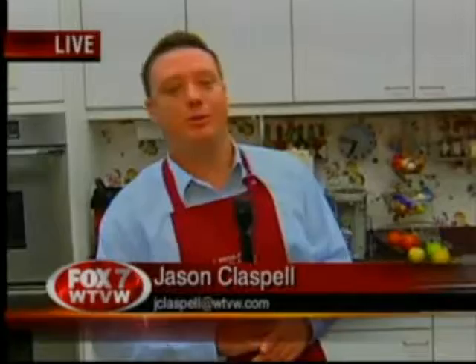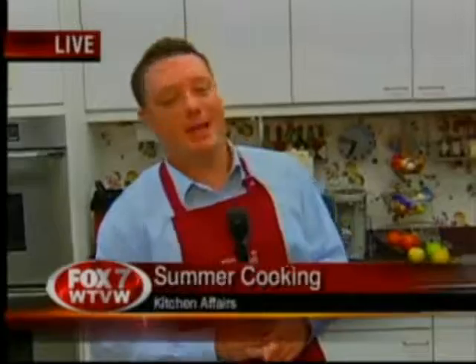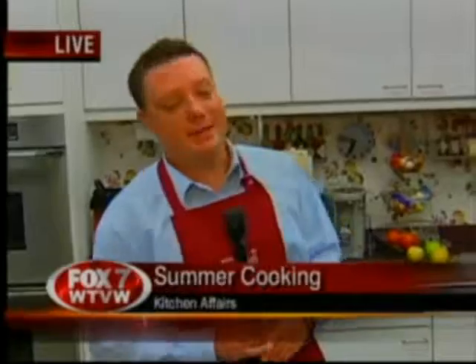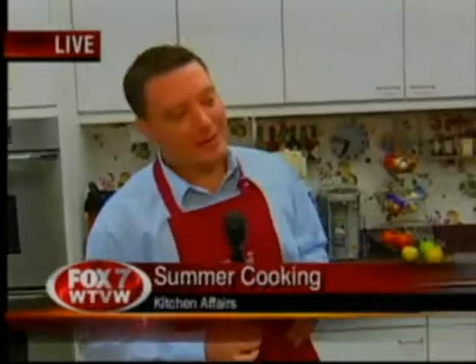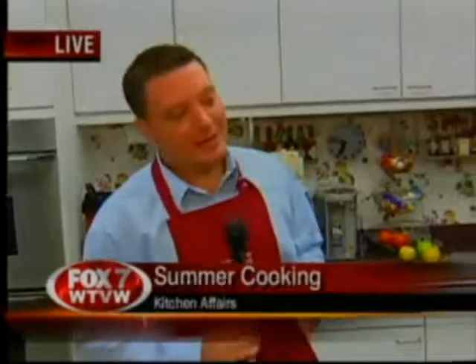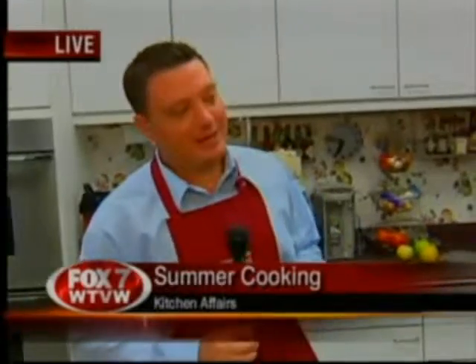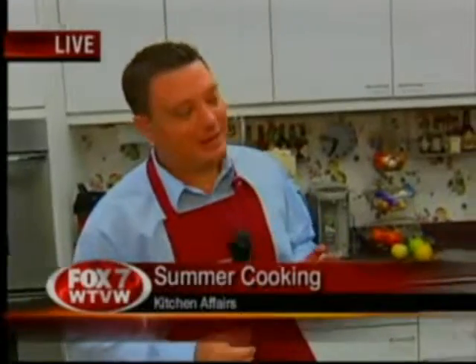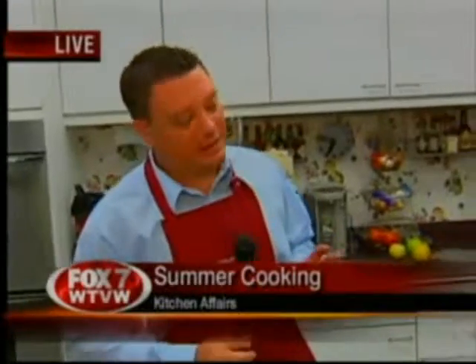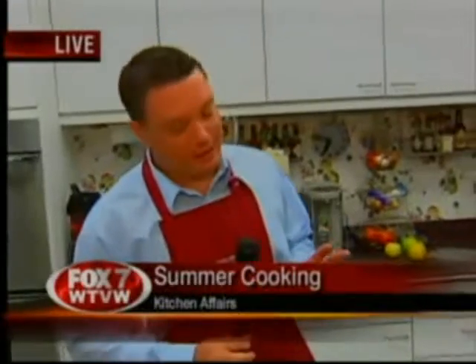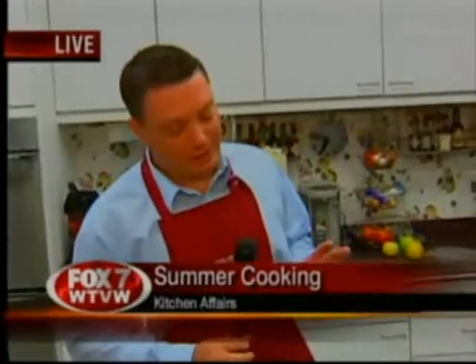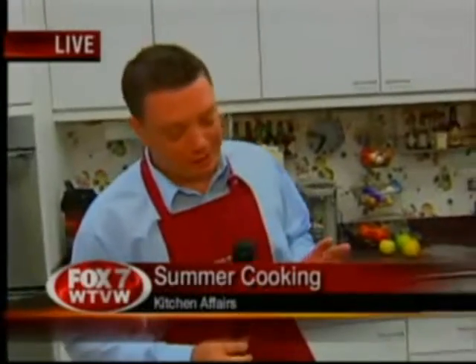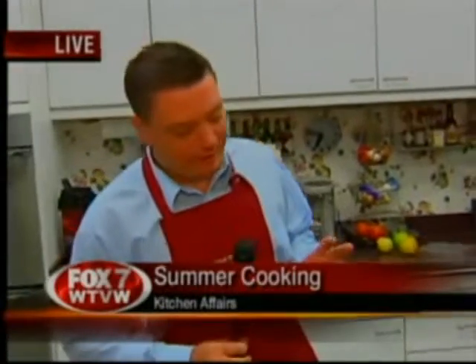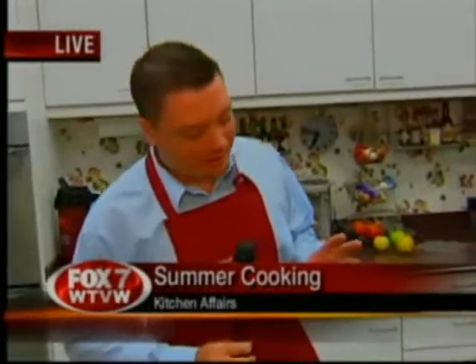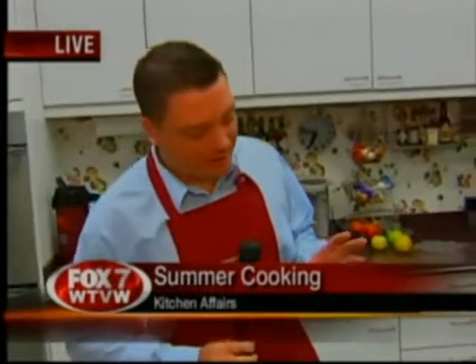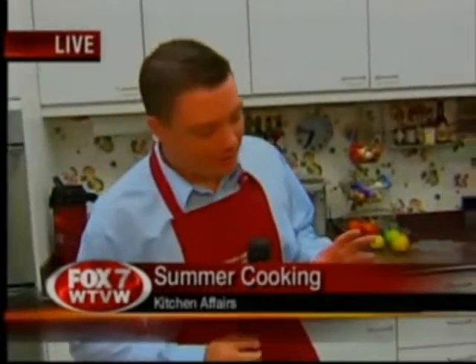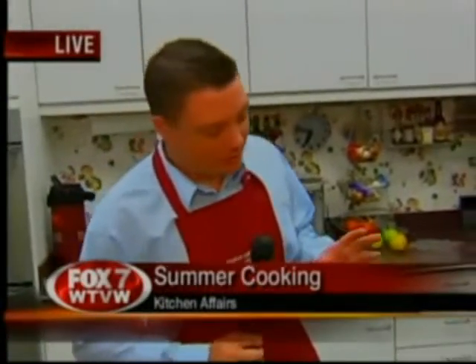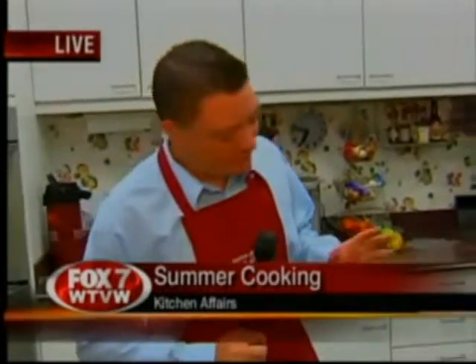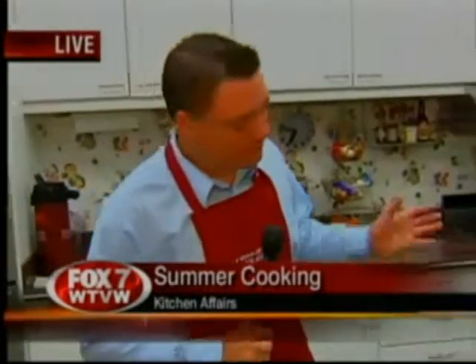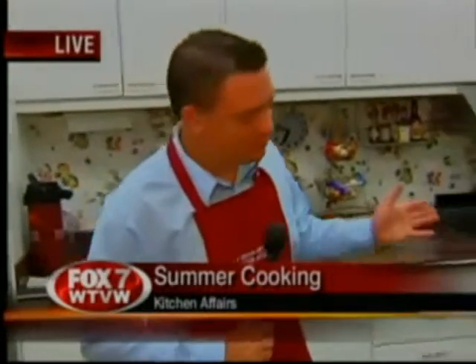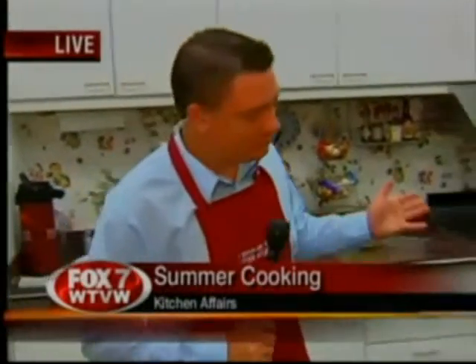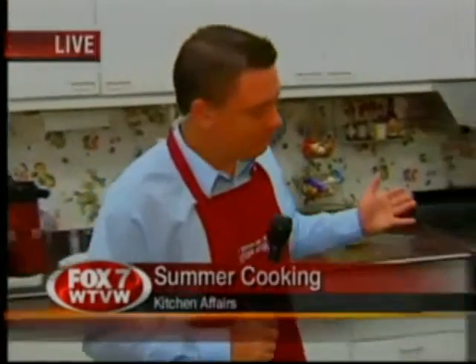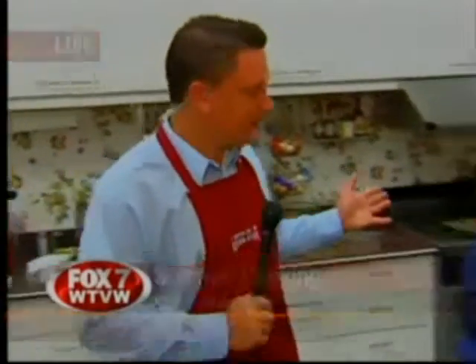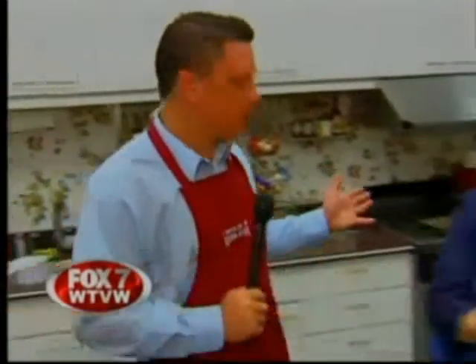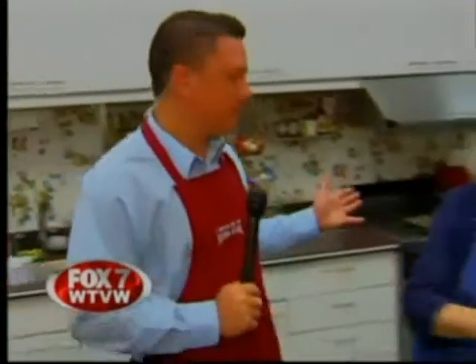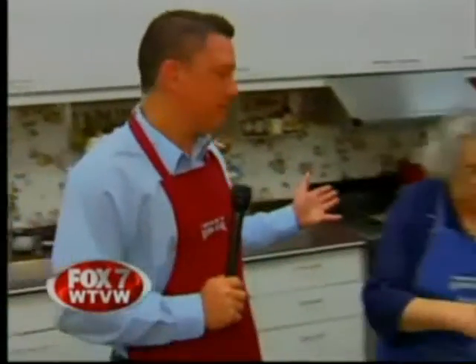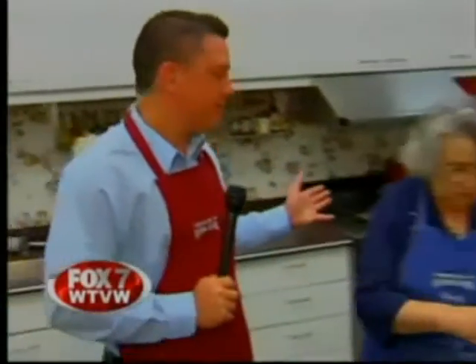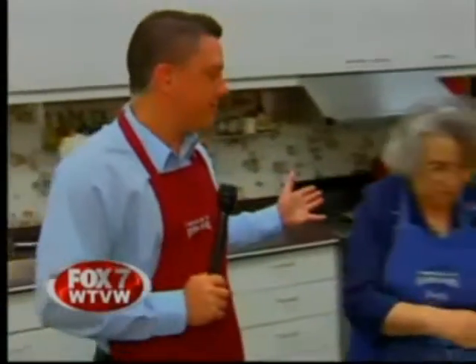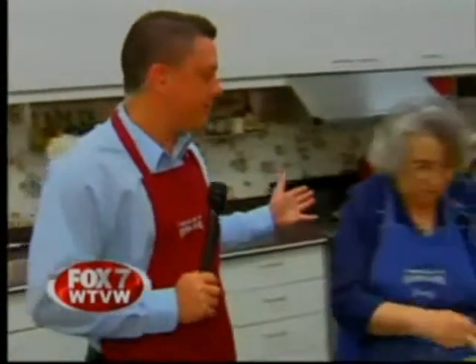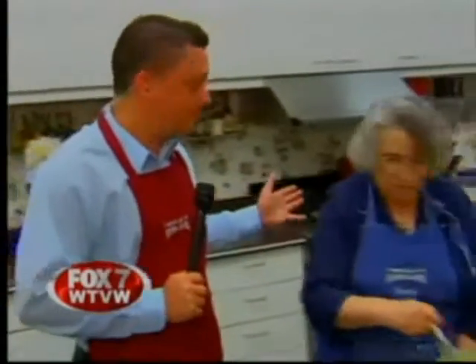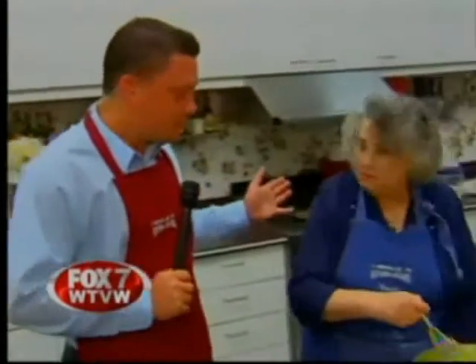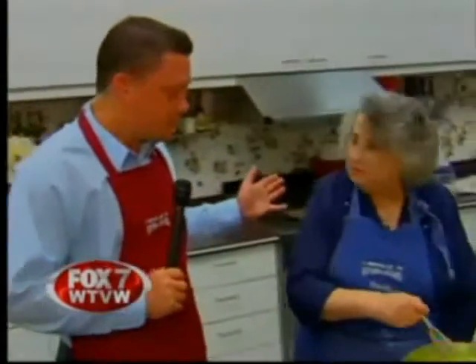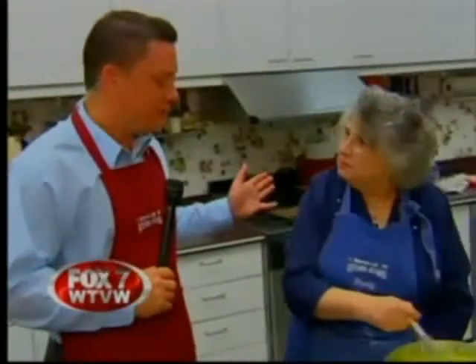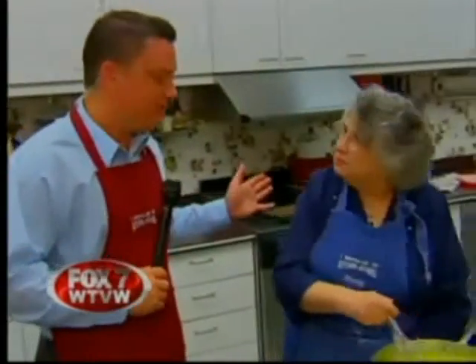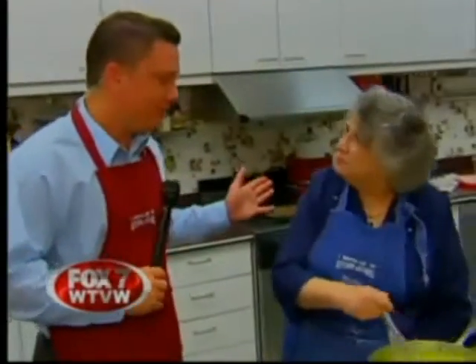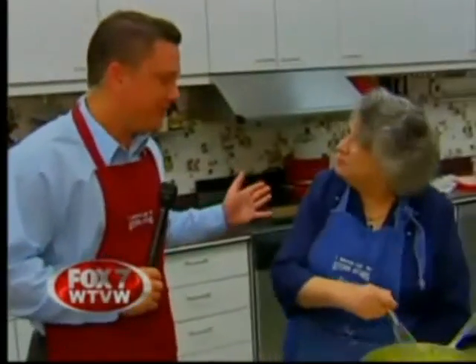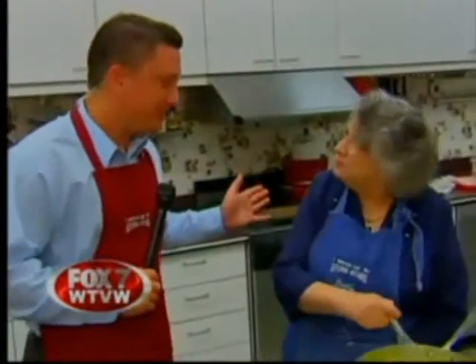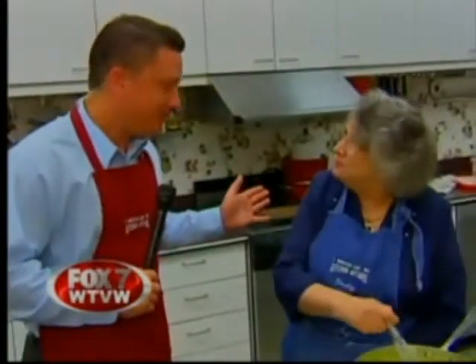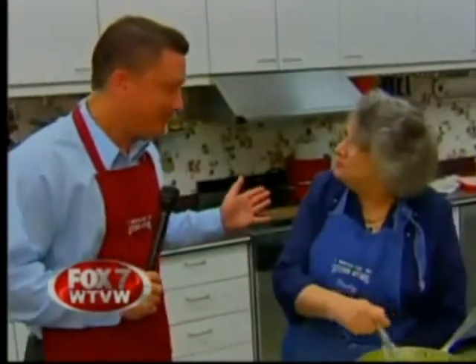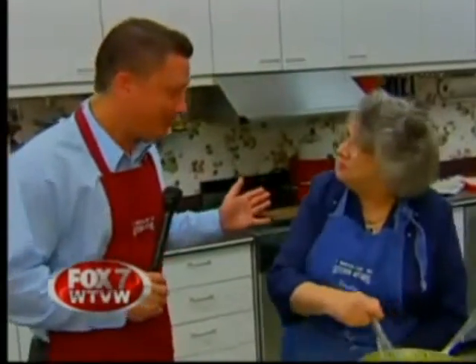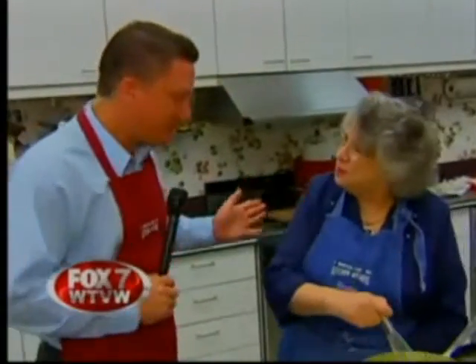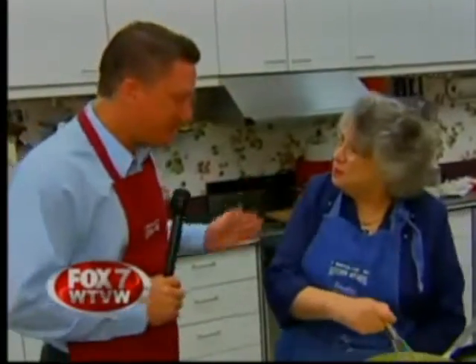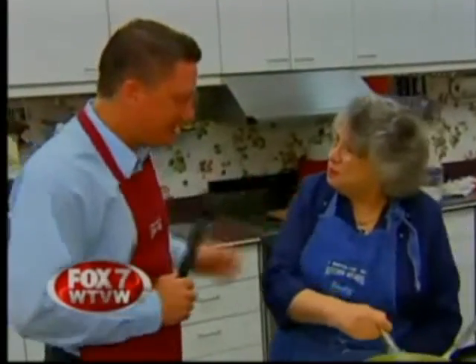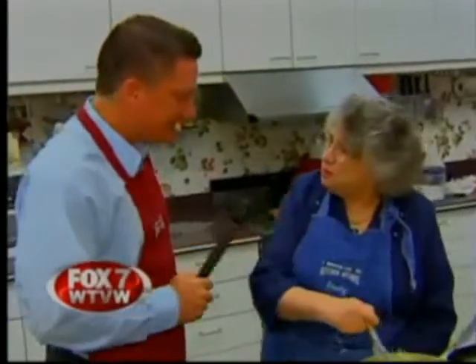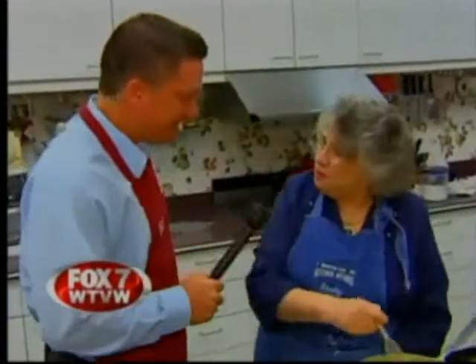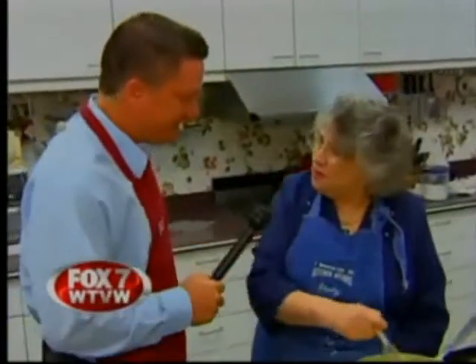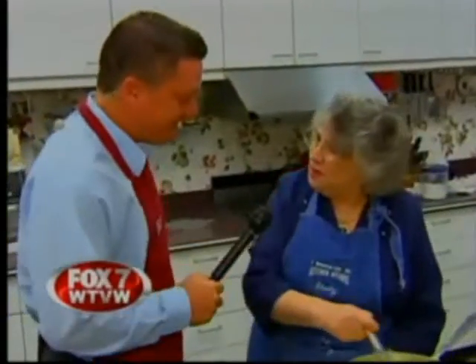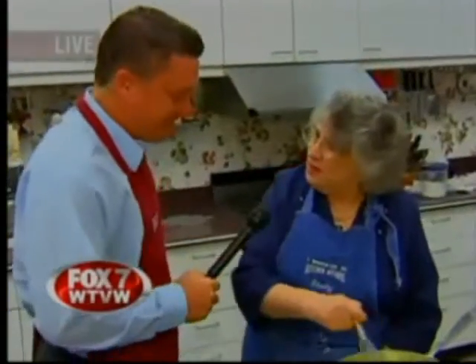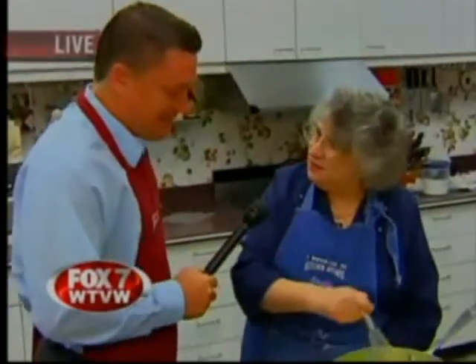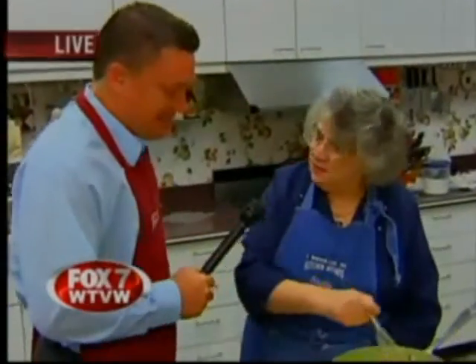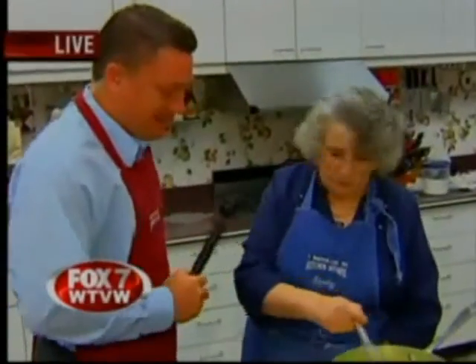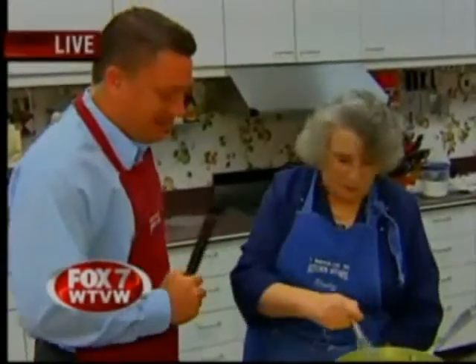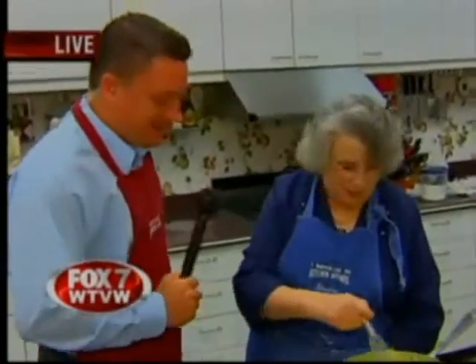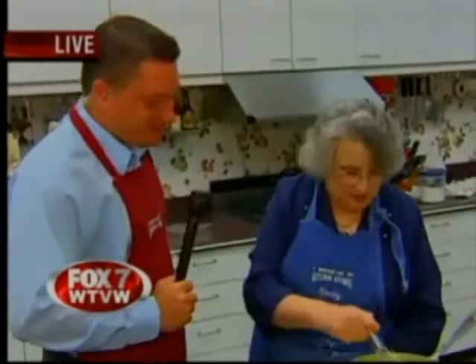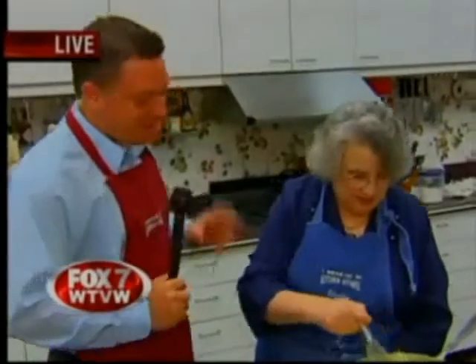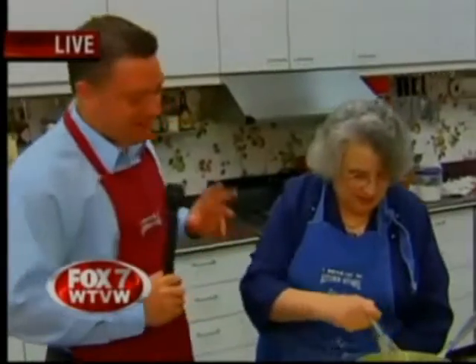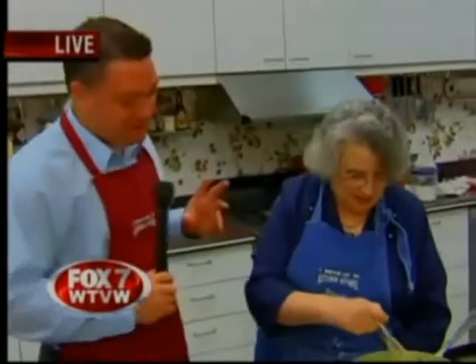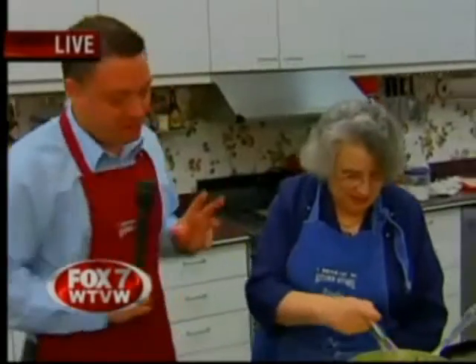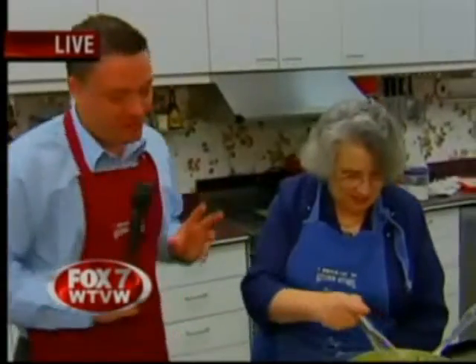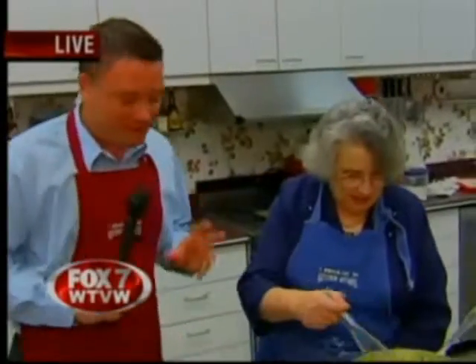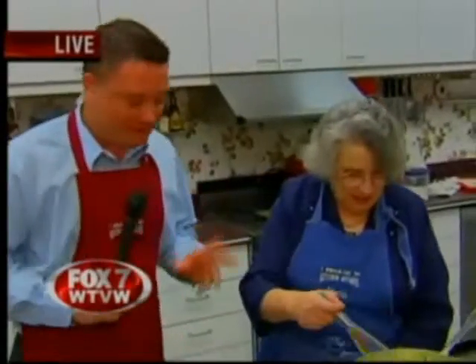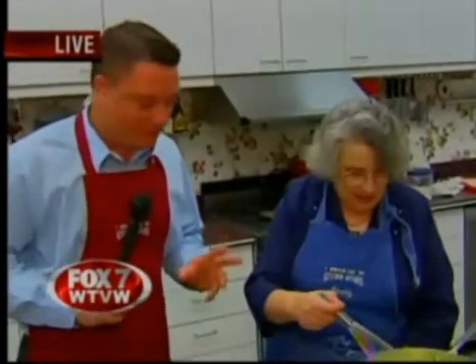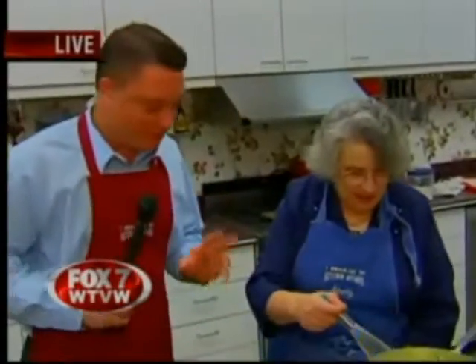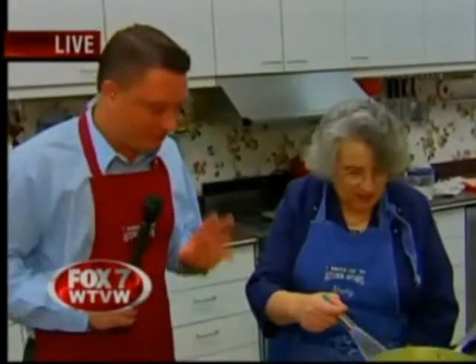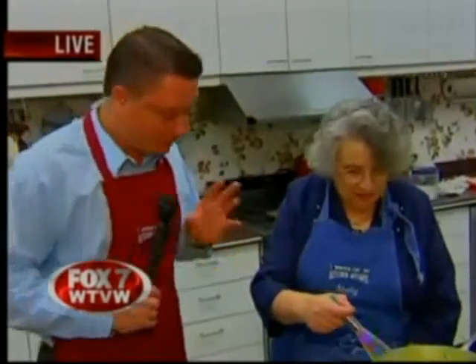Live out of Kitchen Affairs, one of our most favorite places to be with Shelly. Good morning, Shelly. Good morning. All right, so we've got two things going on.